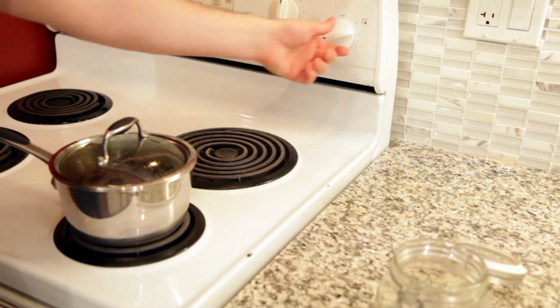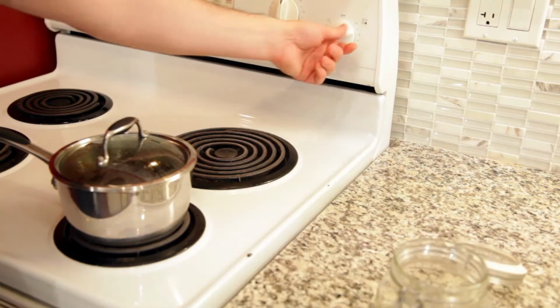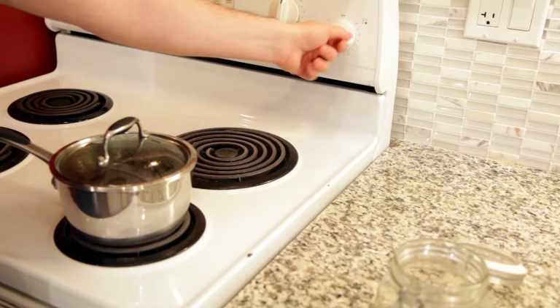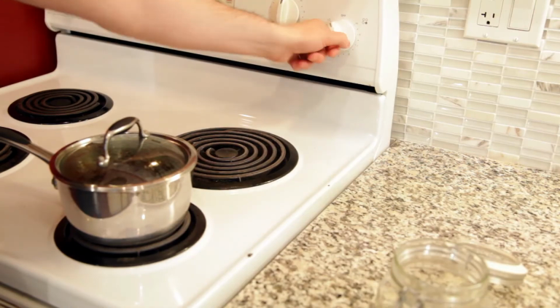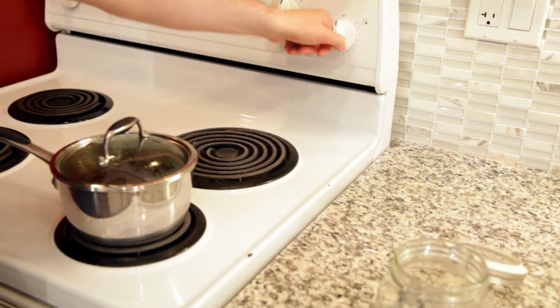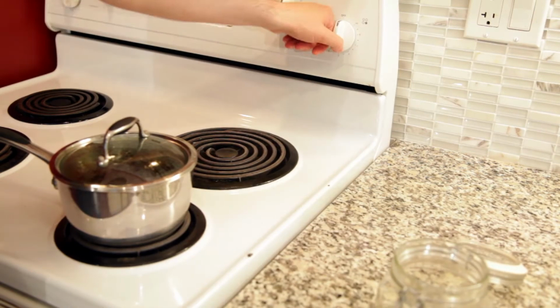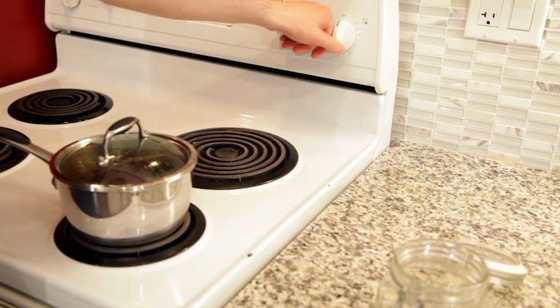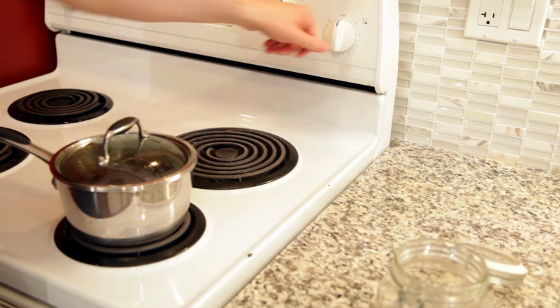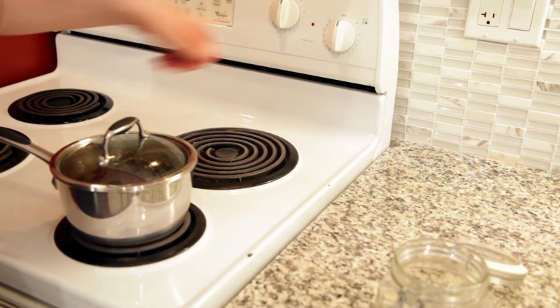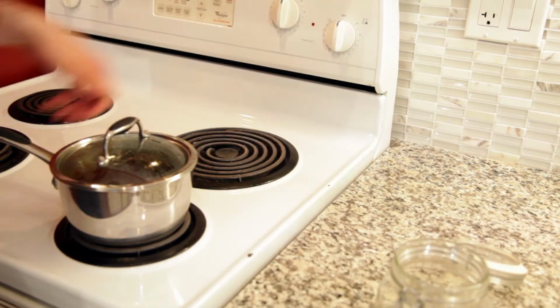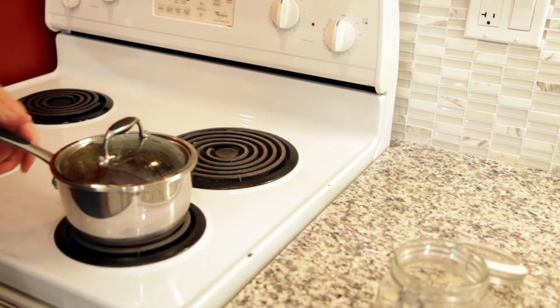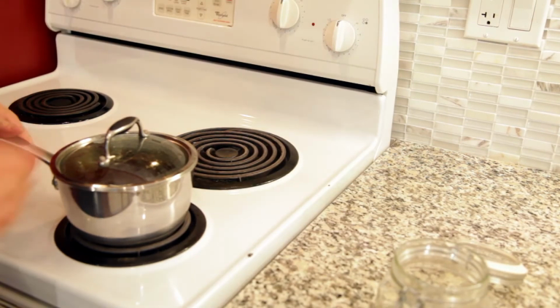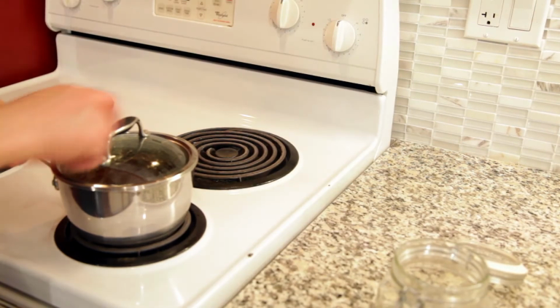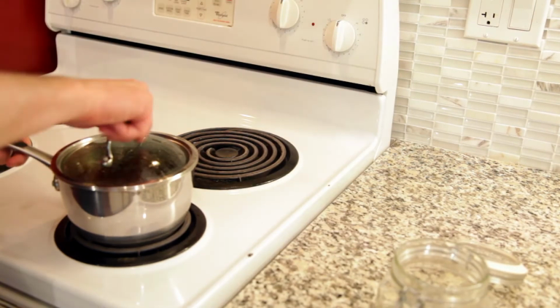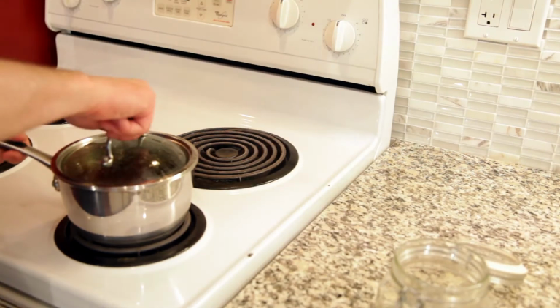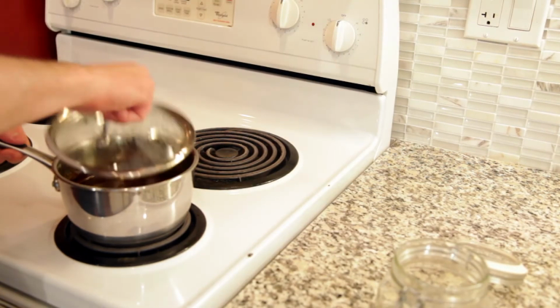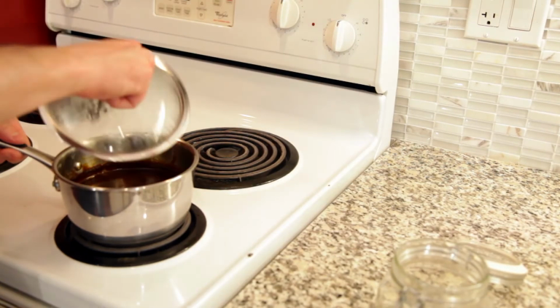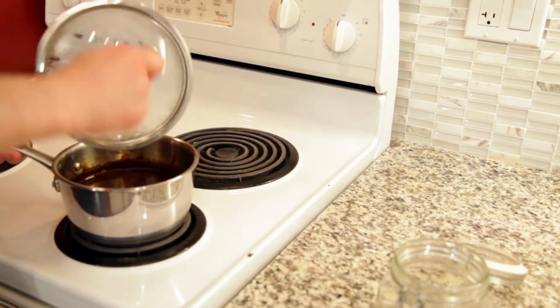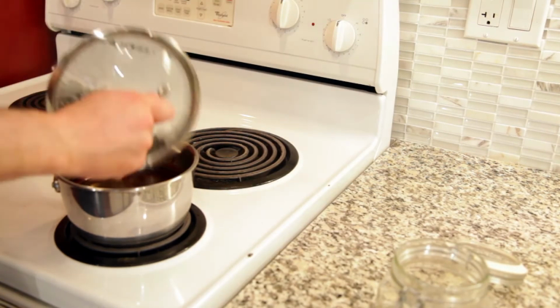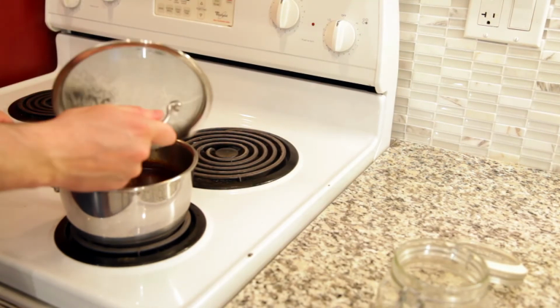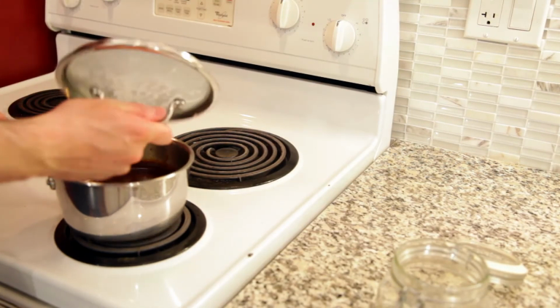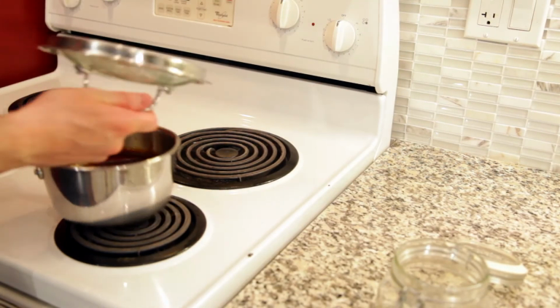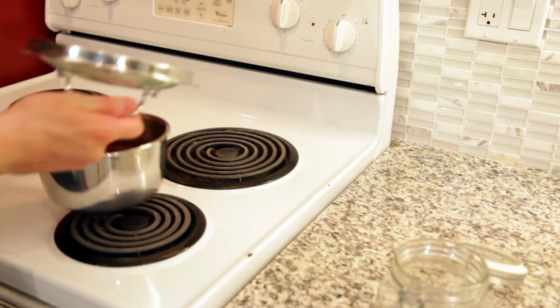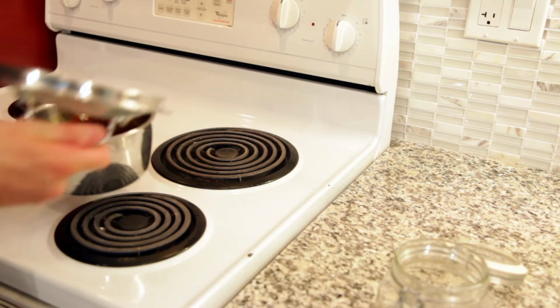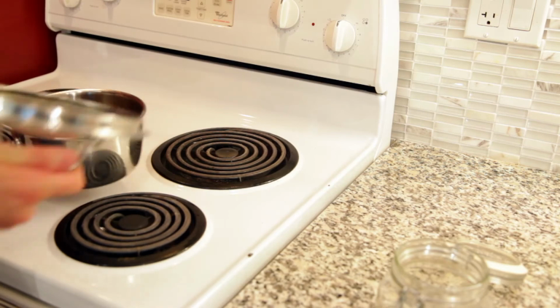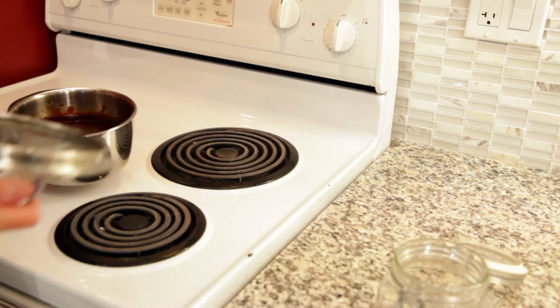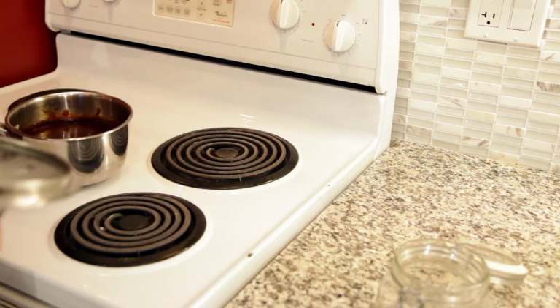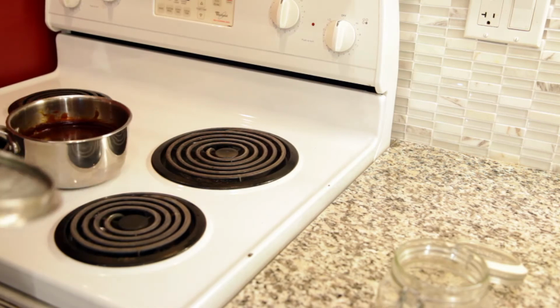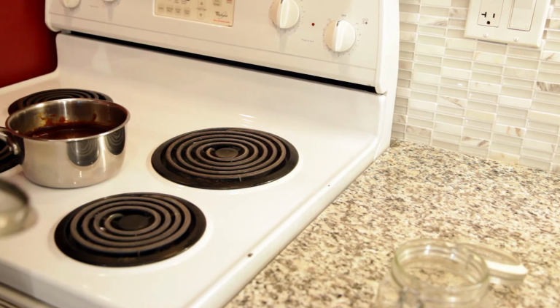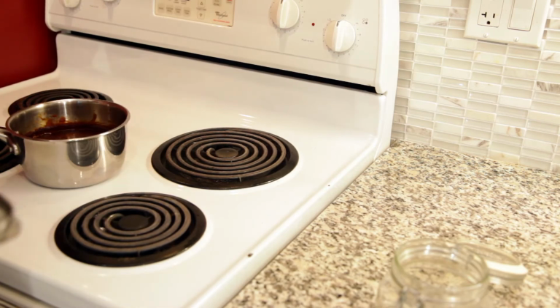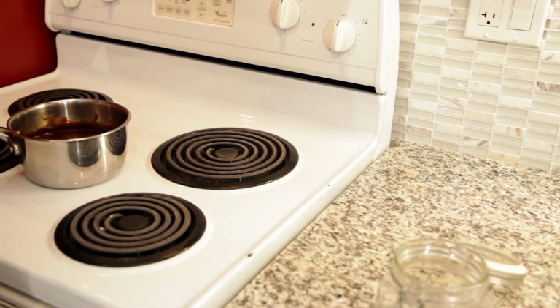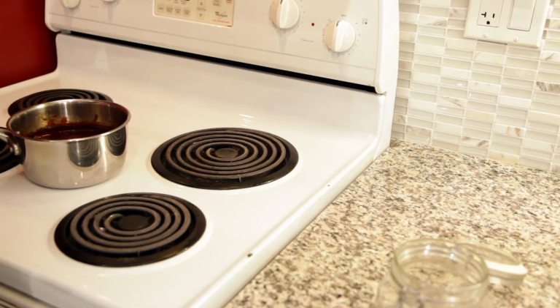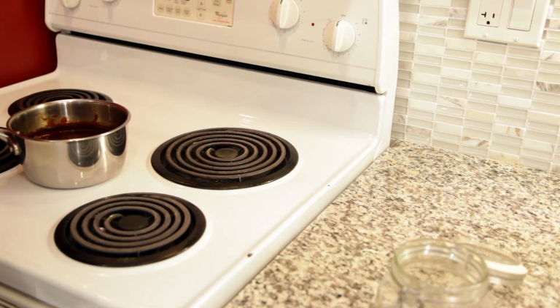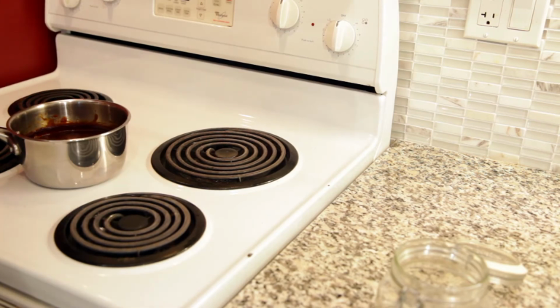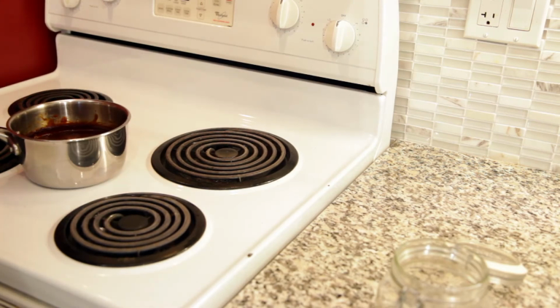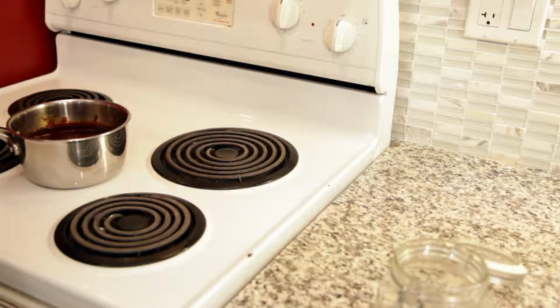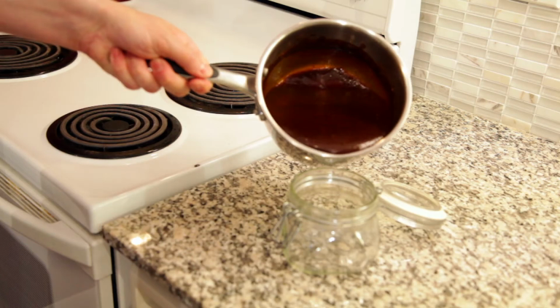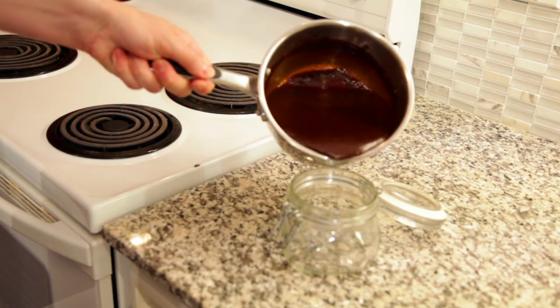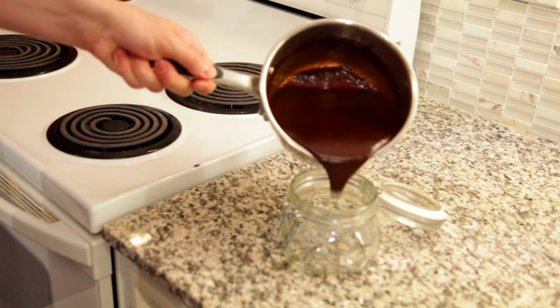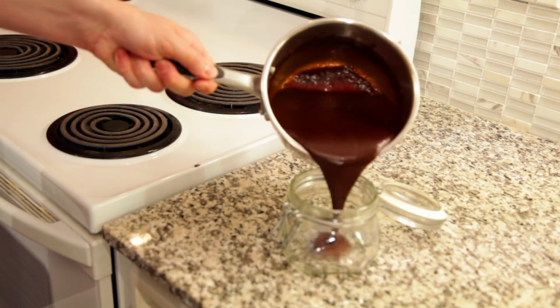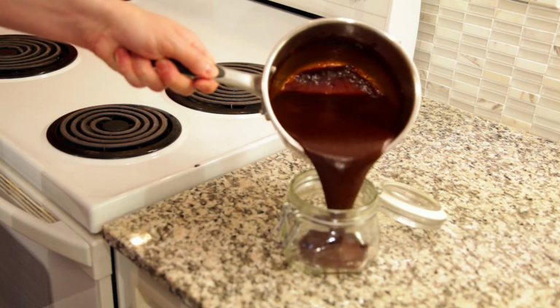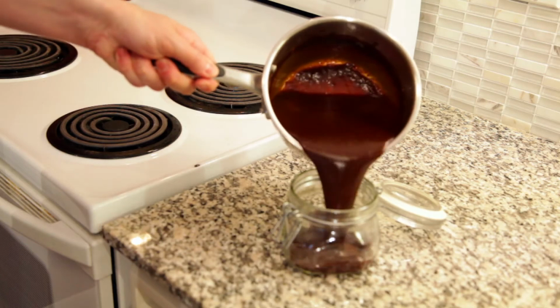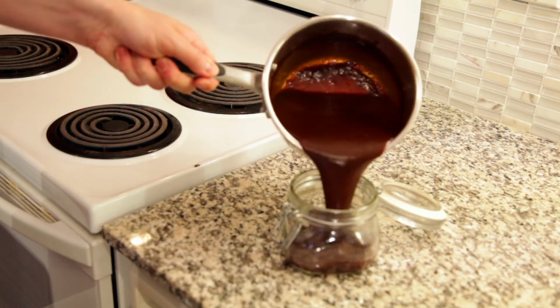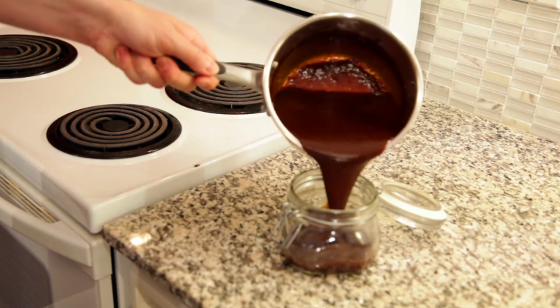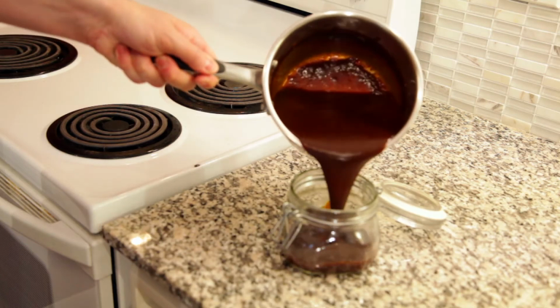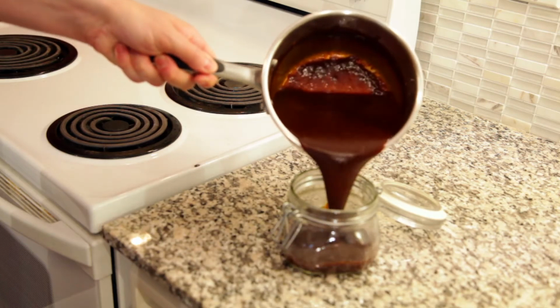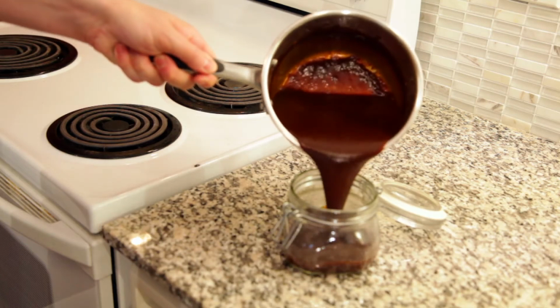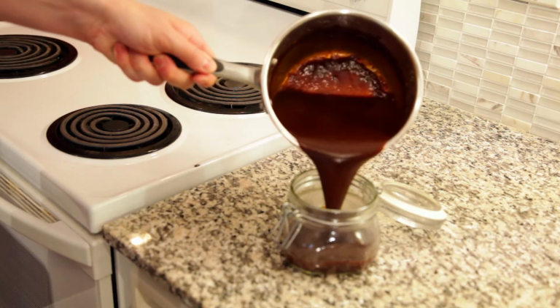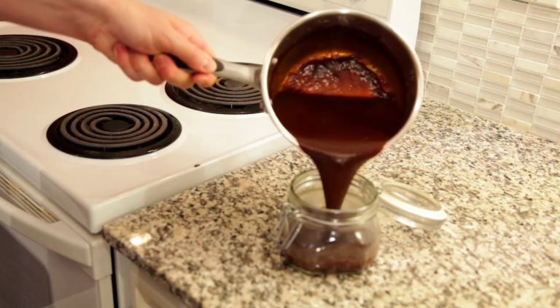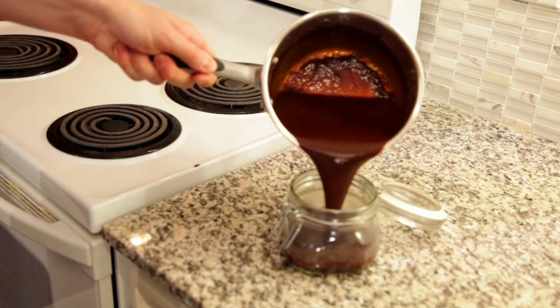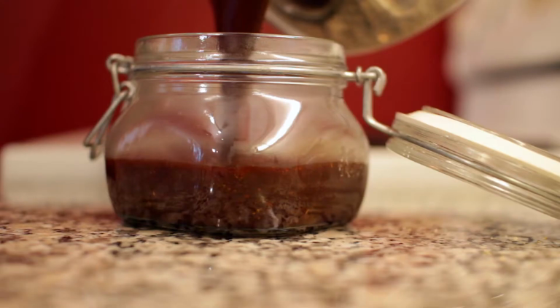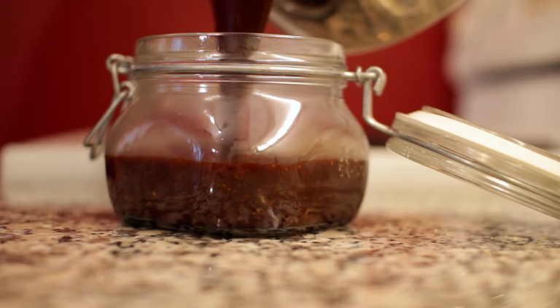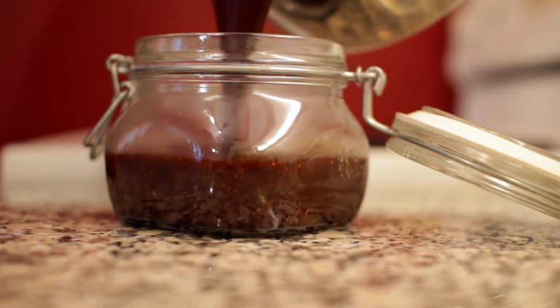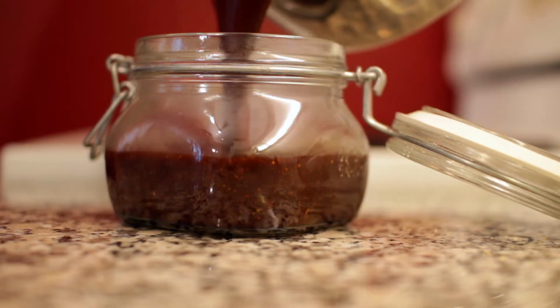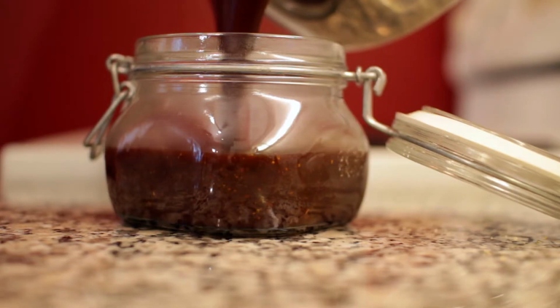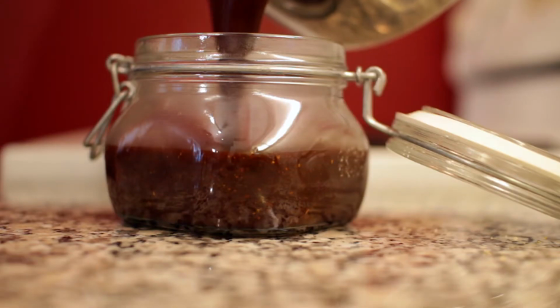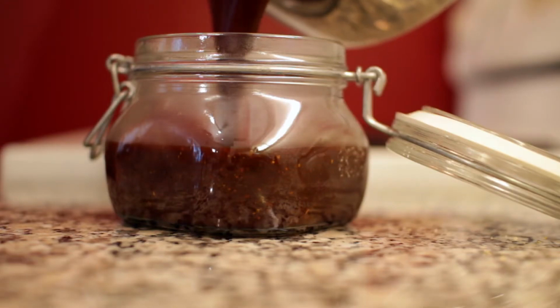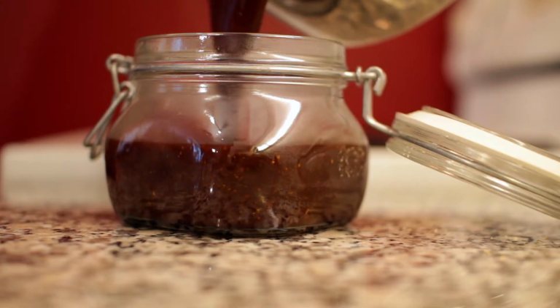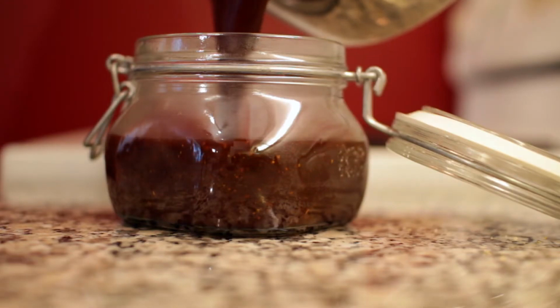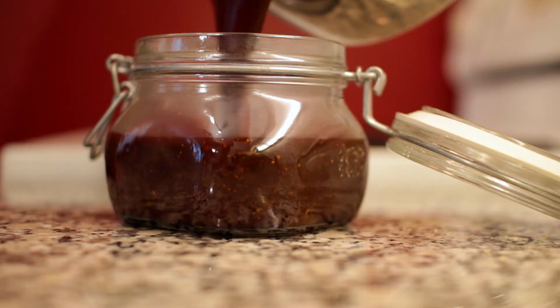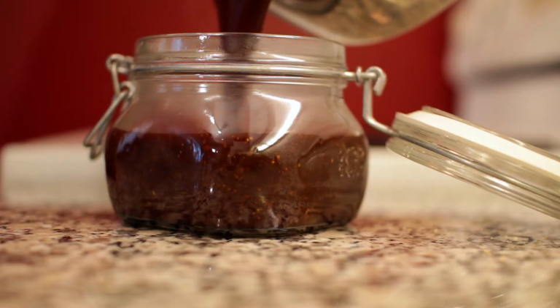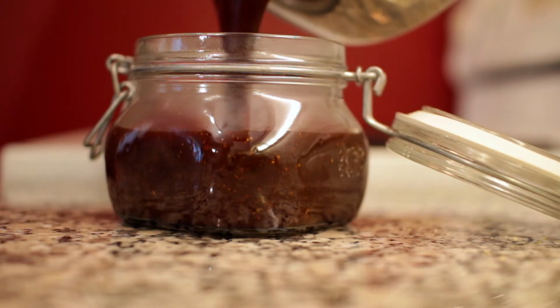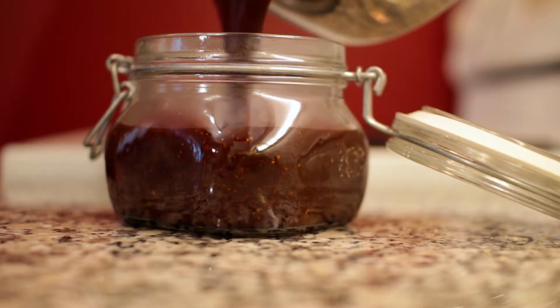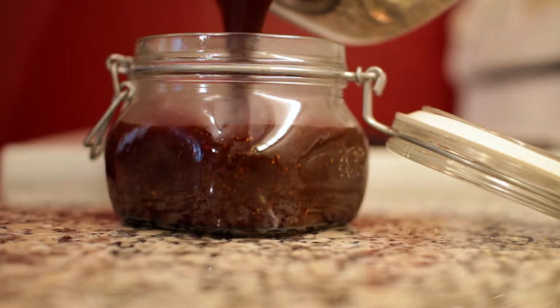Once that's done I'll take it off the heat, remove the lid, and let it cool before decanting it into an airtight container ready for the fridge.